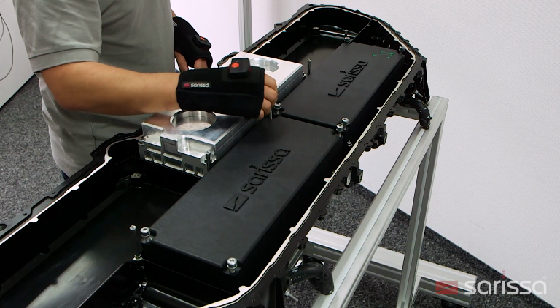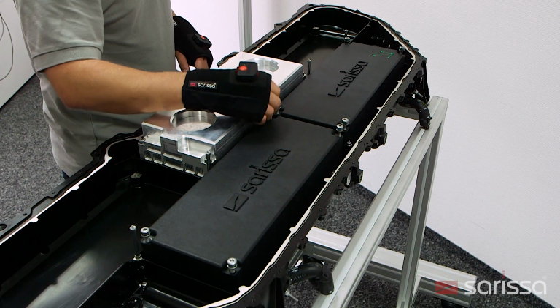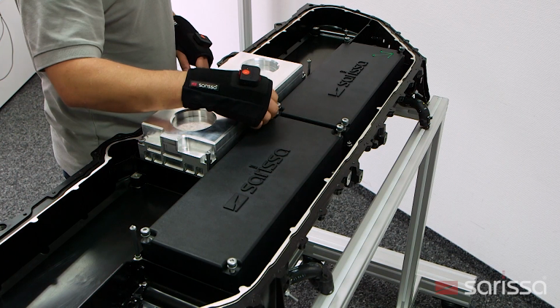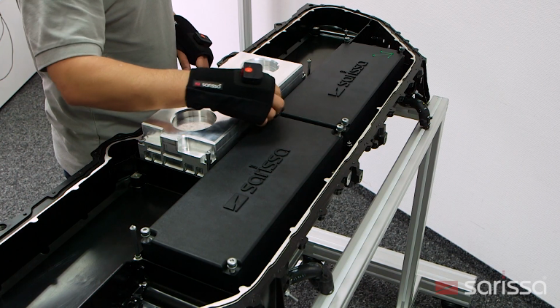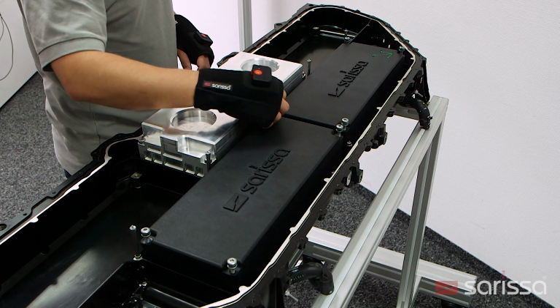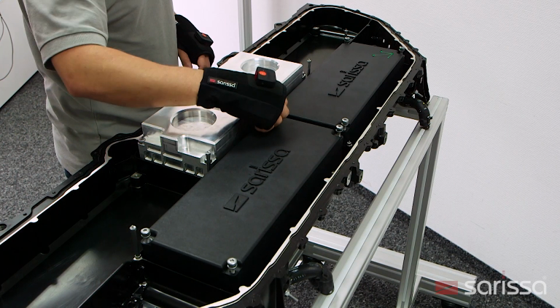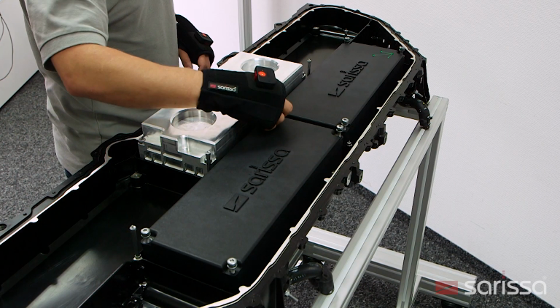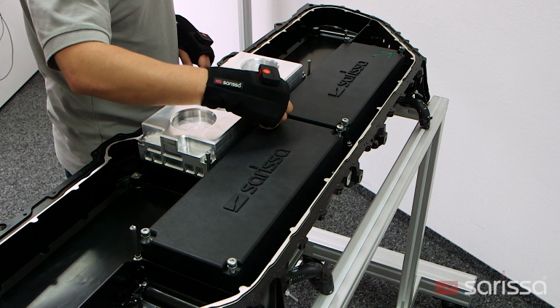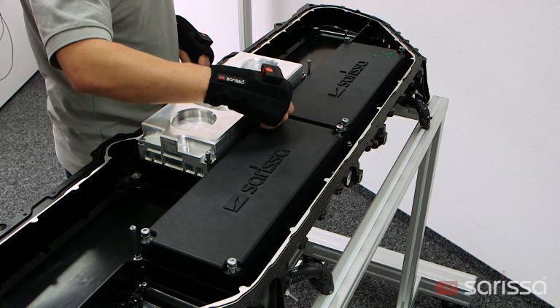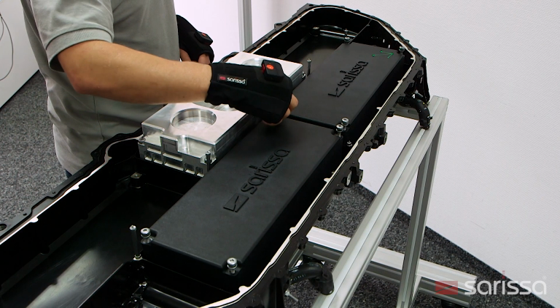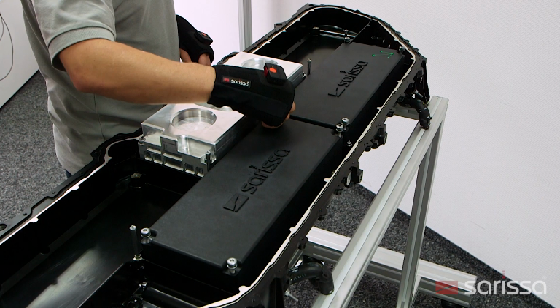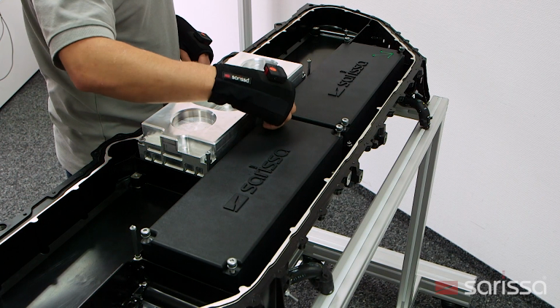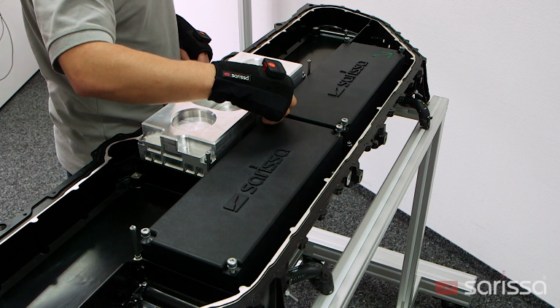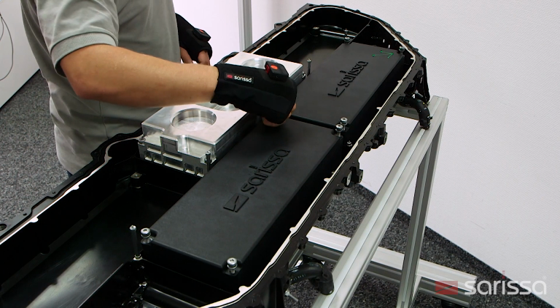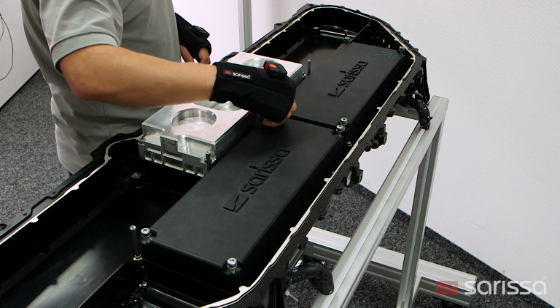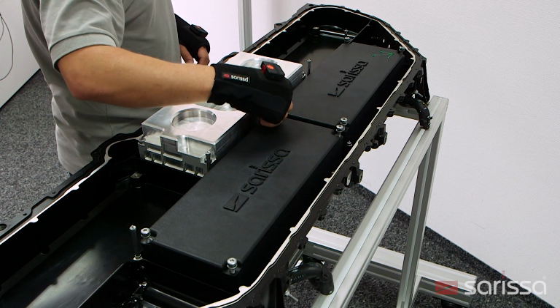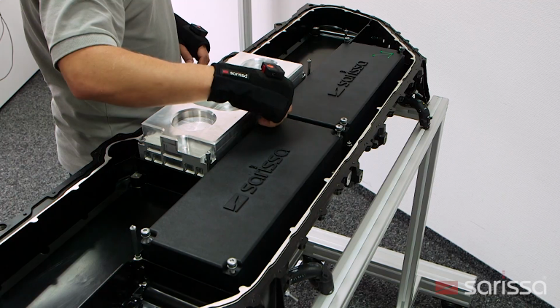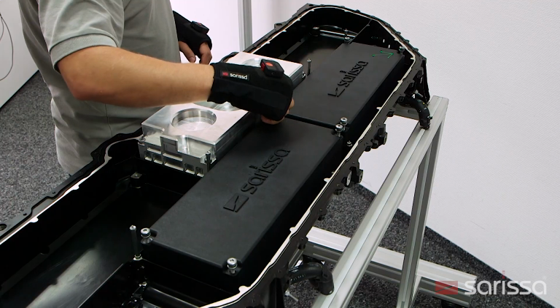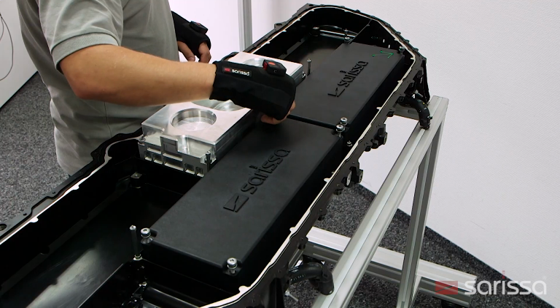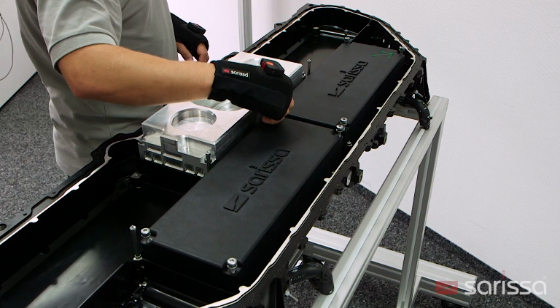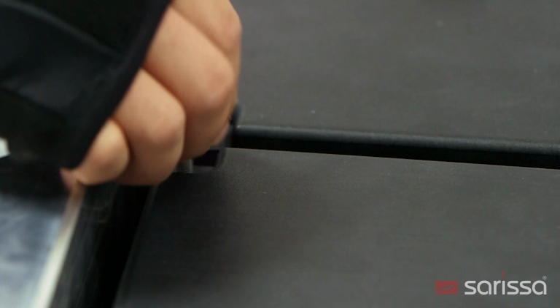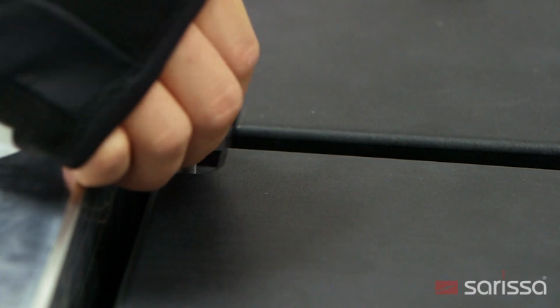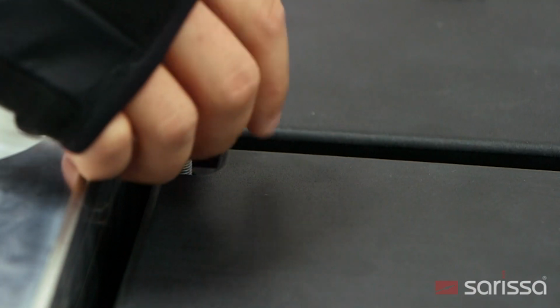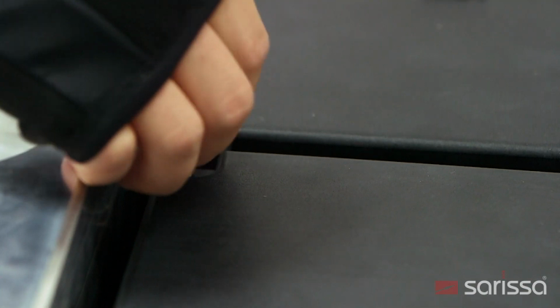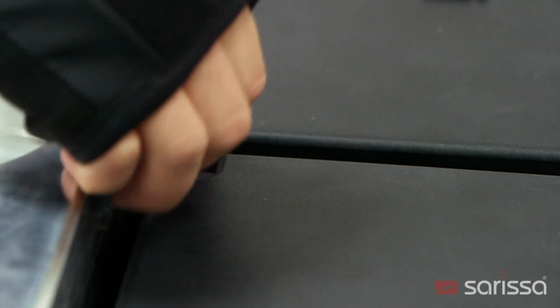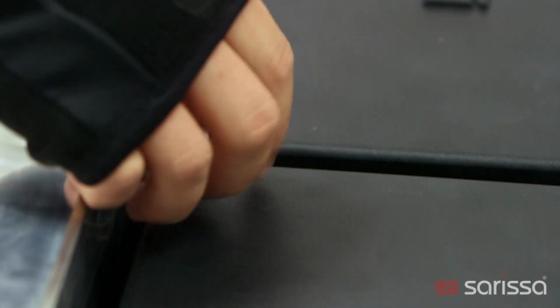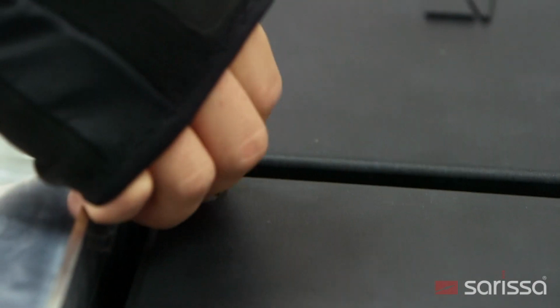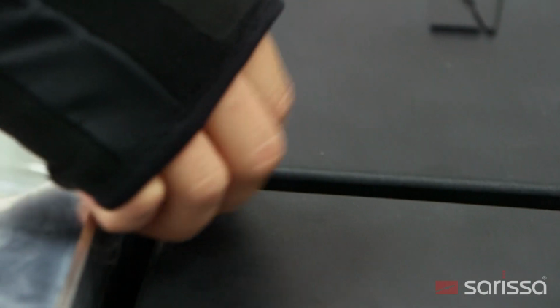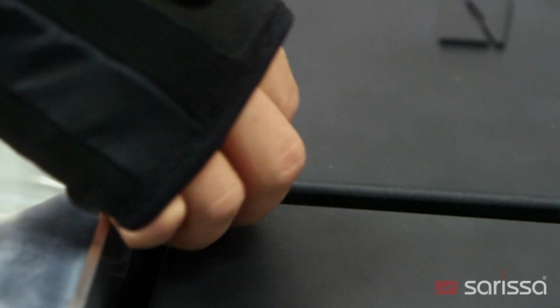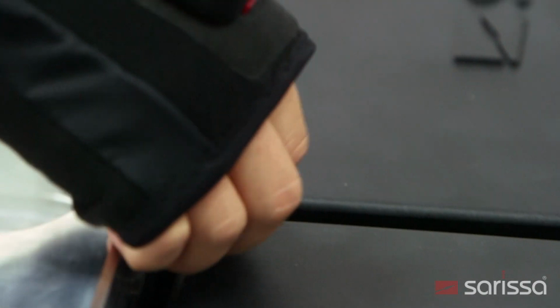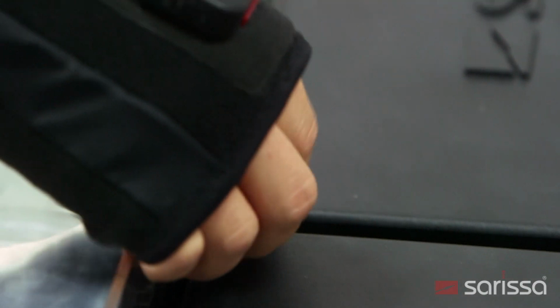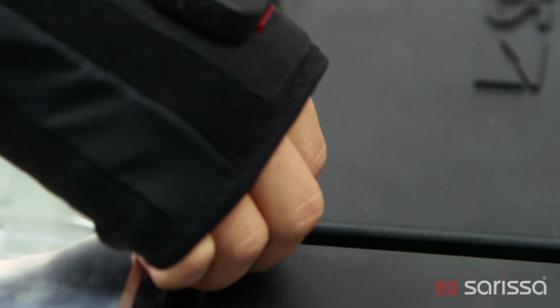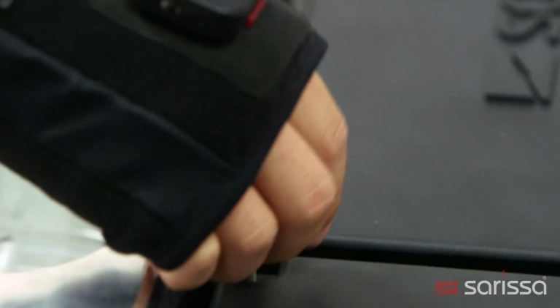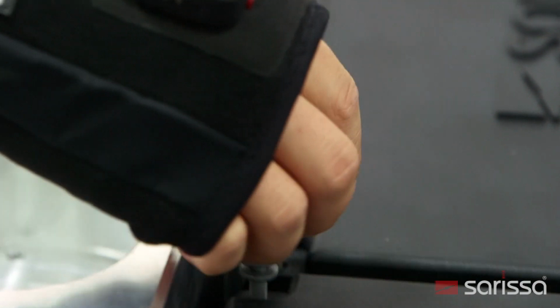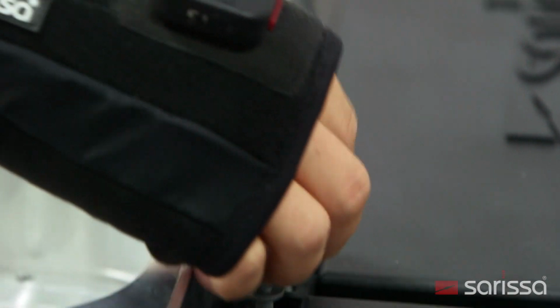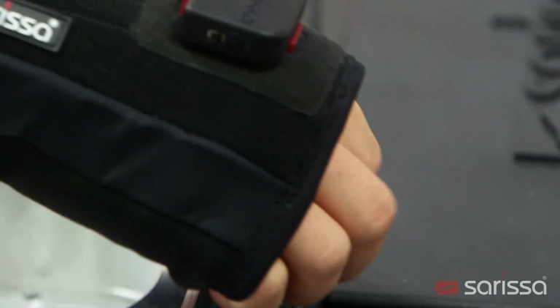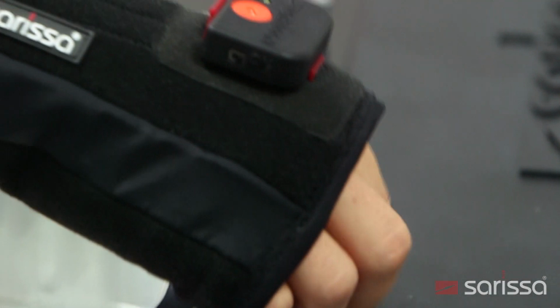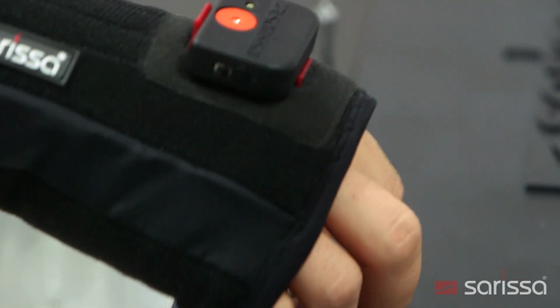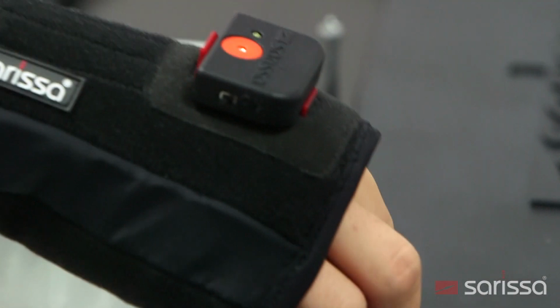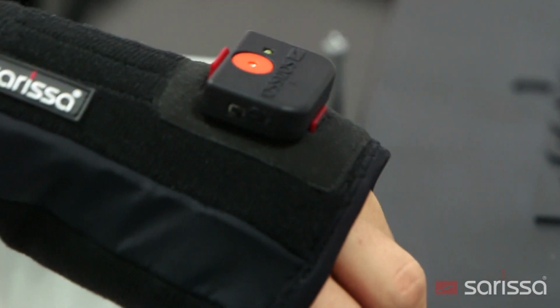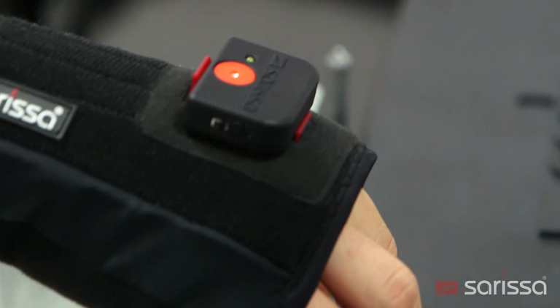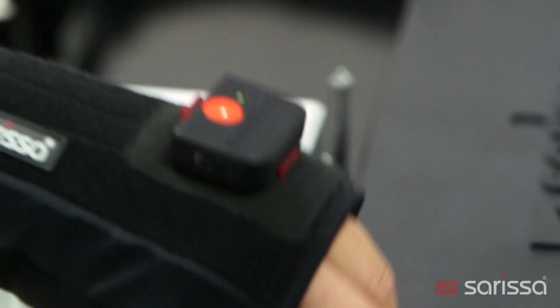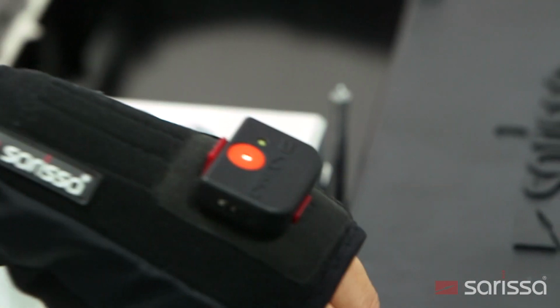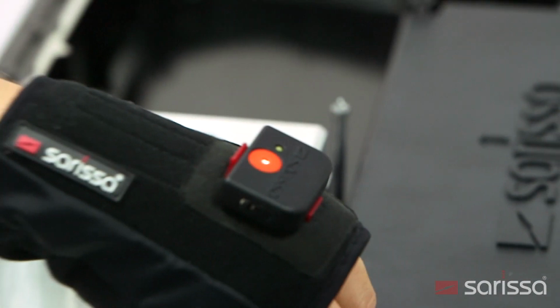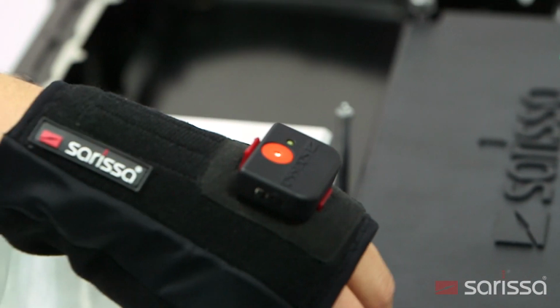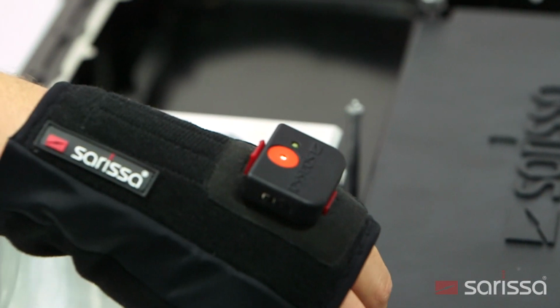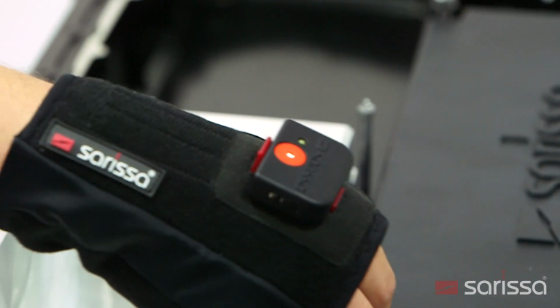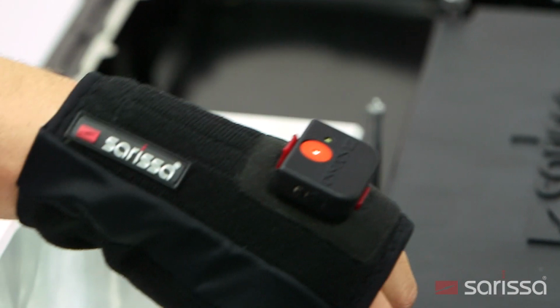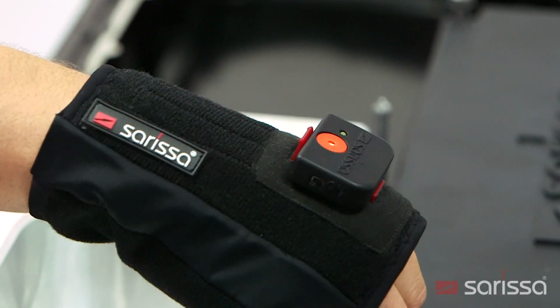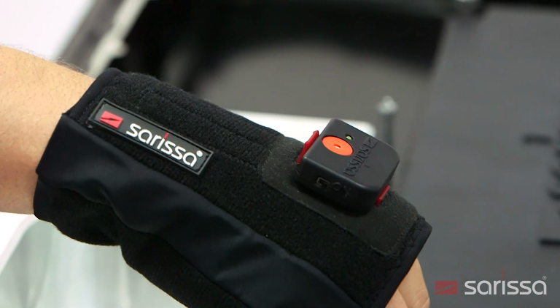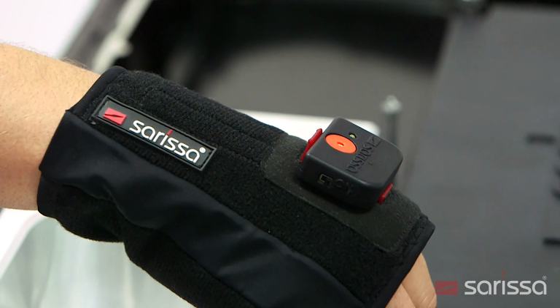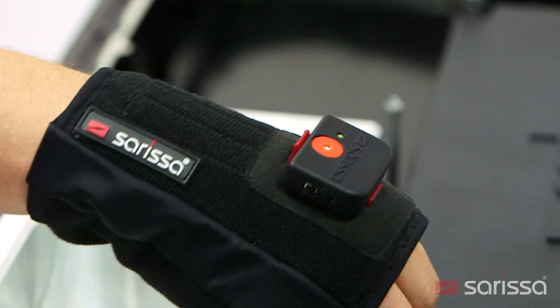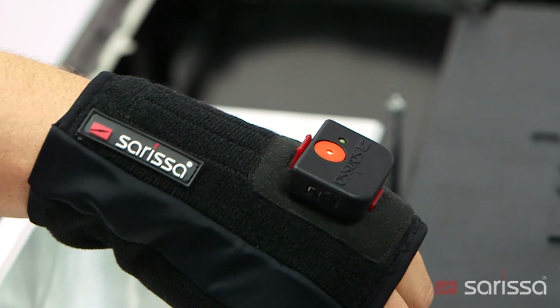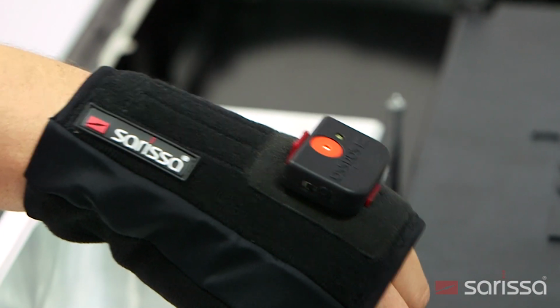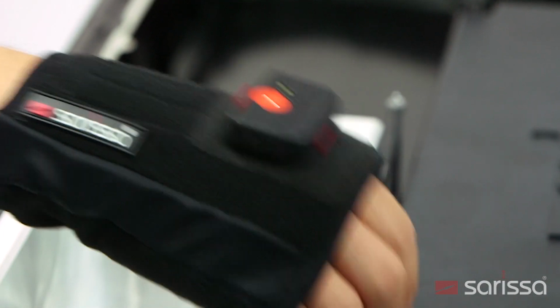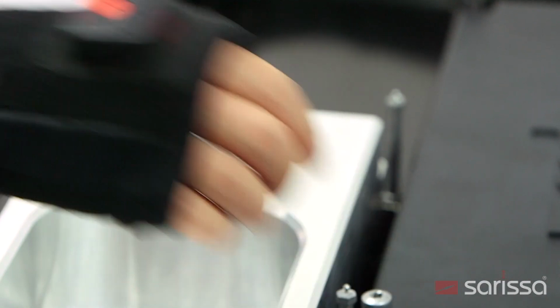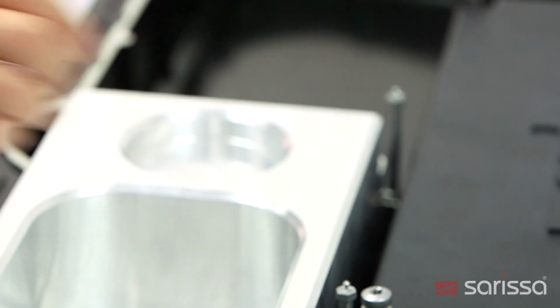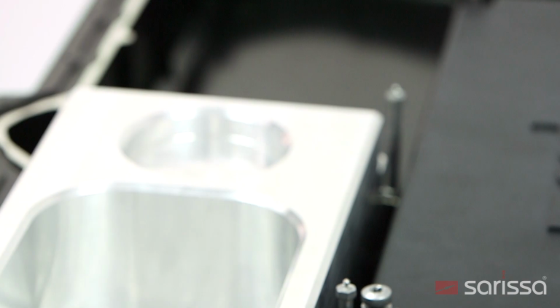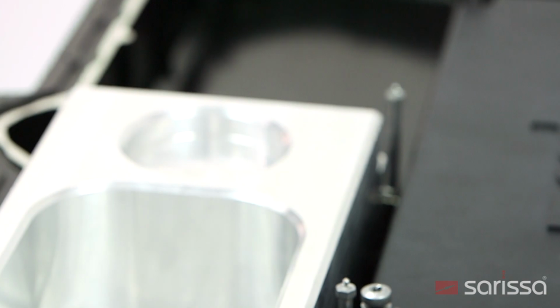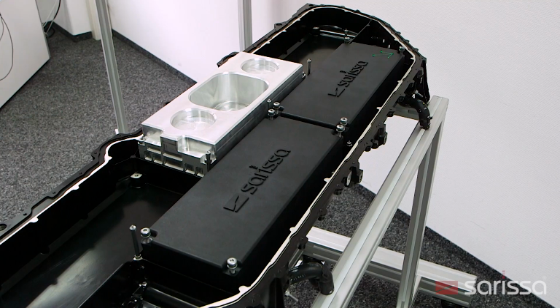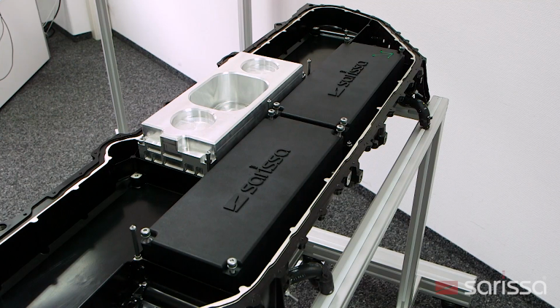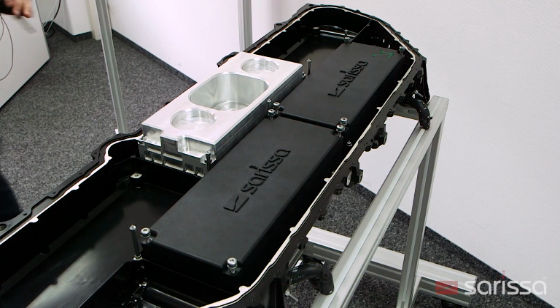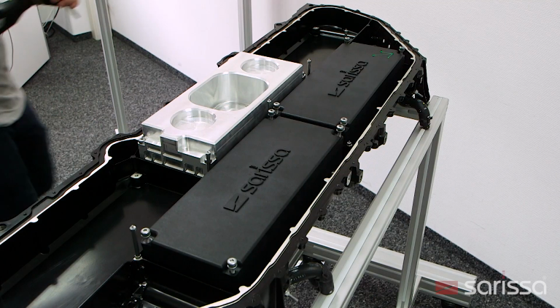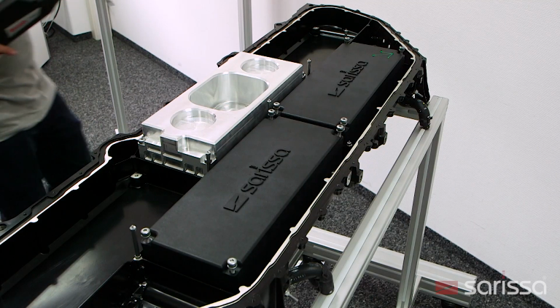The hand bandage is available in different sizes and can be worn over the work glove. The position transmitter weighs only 21 grams.